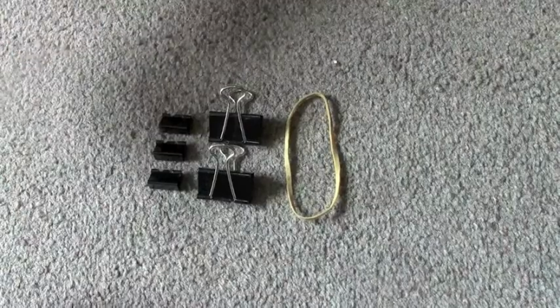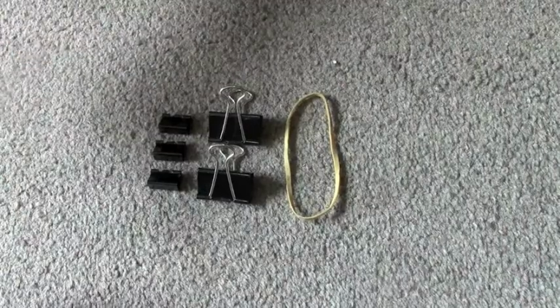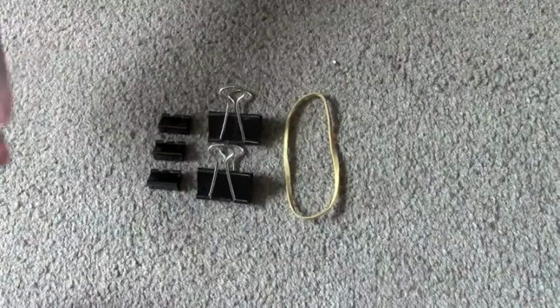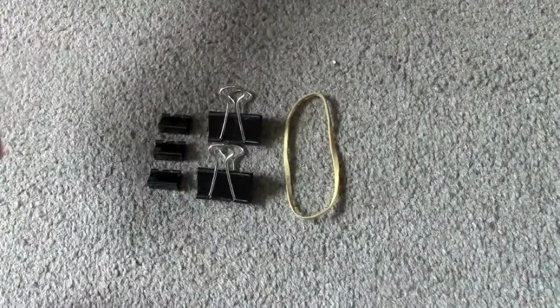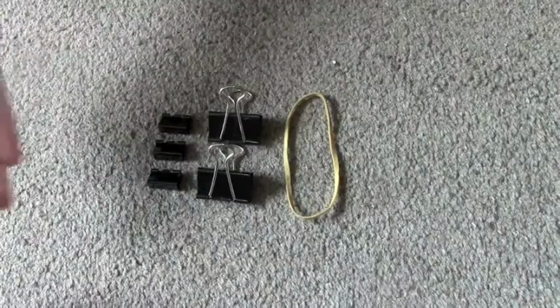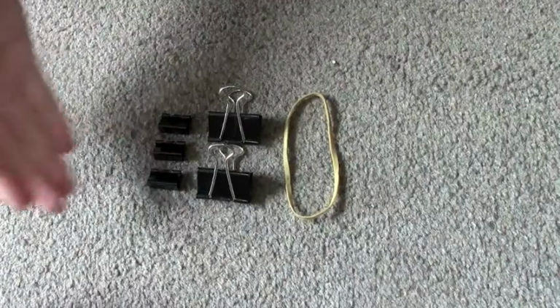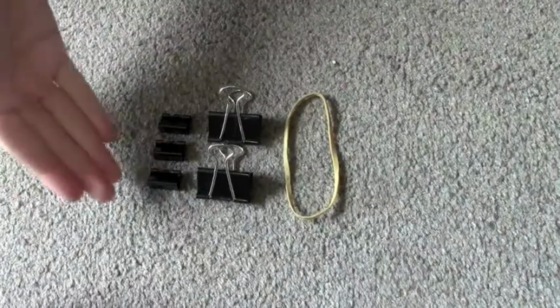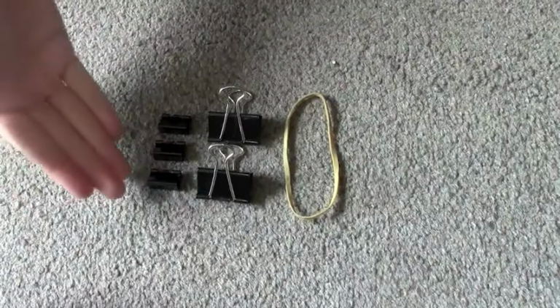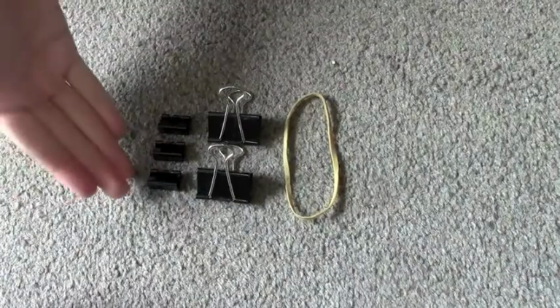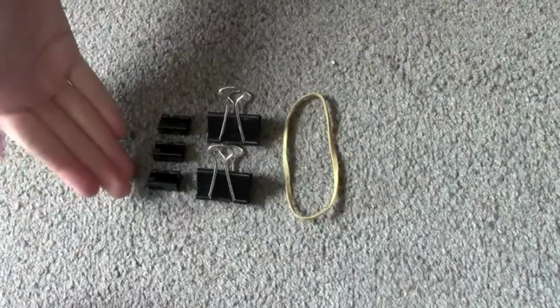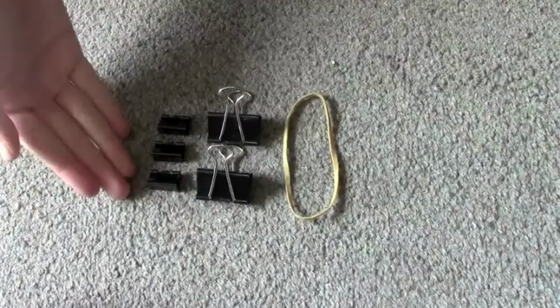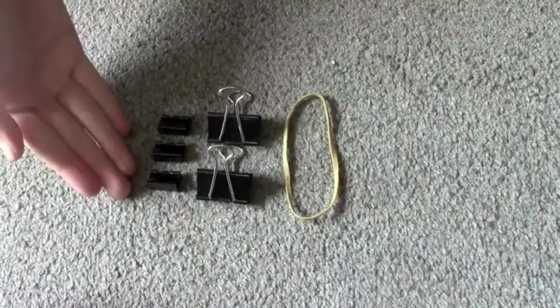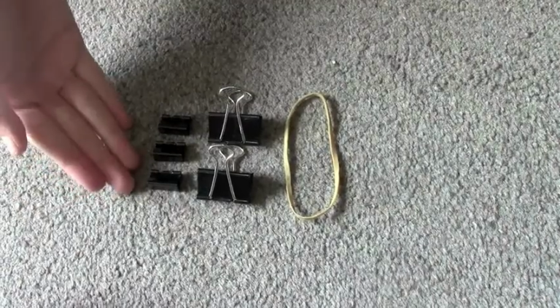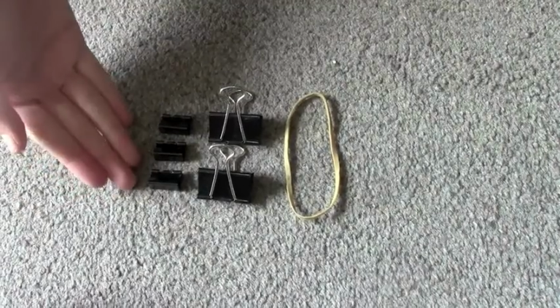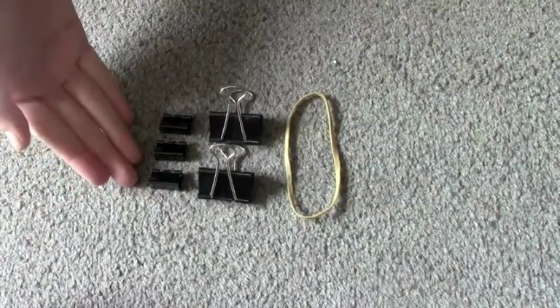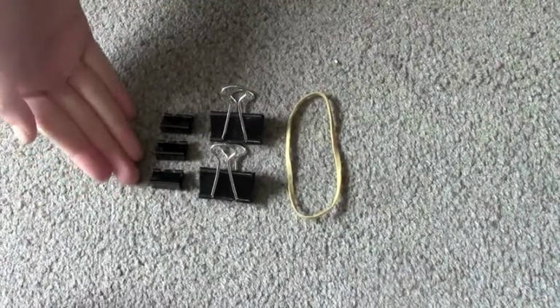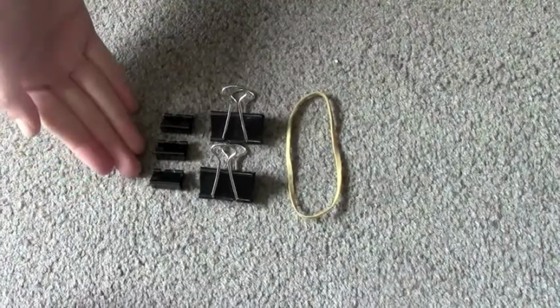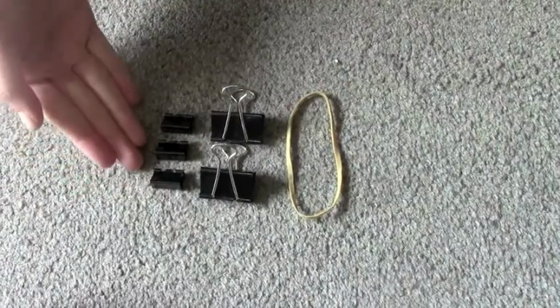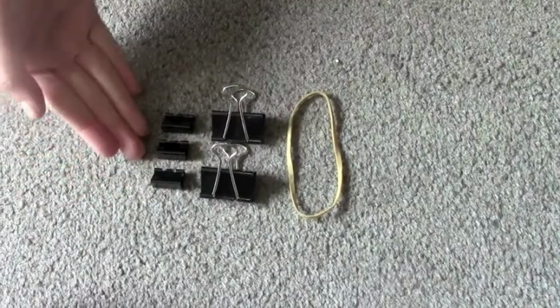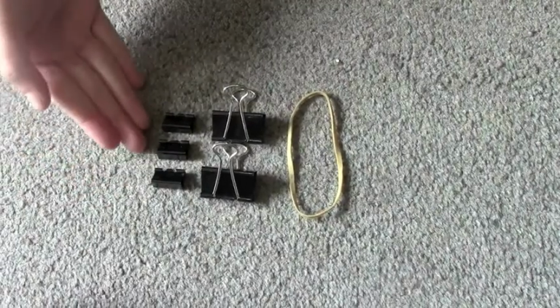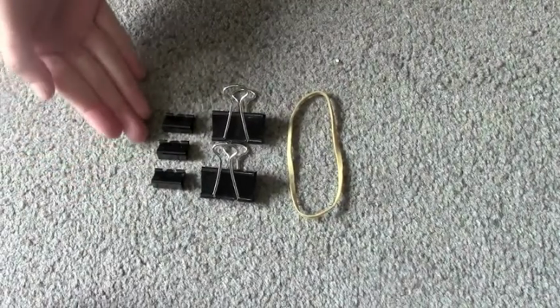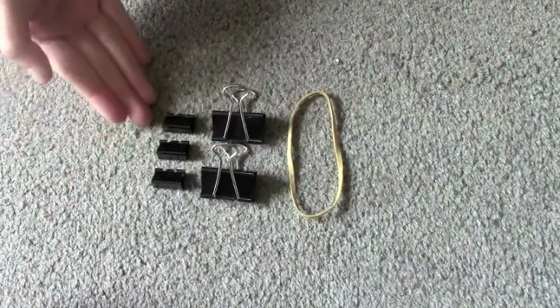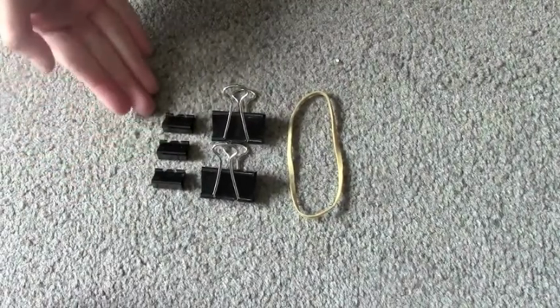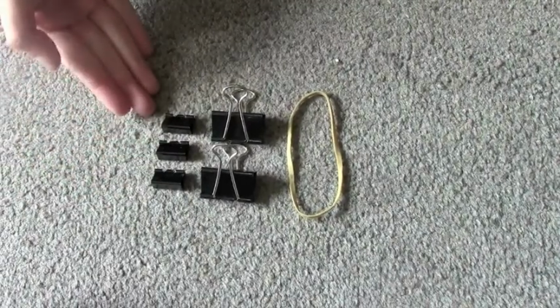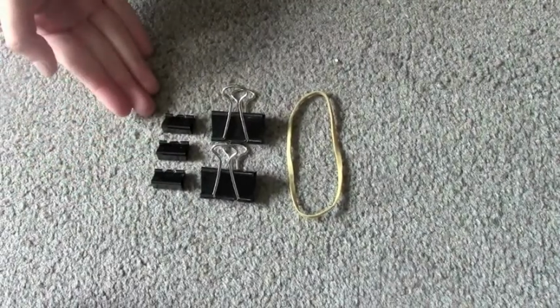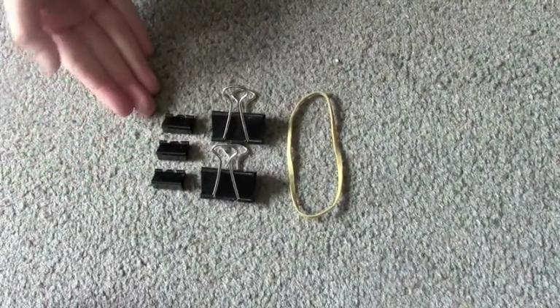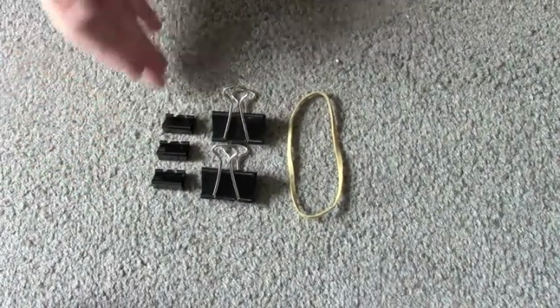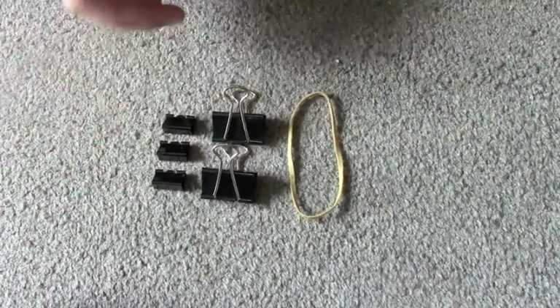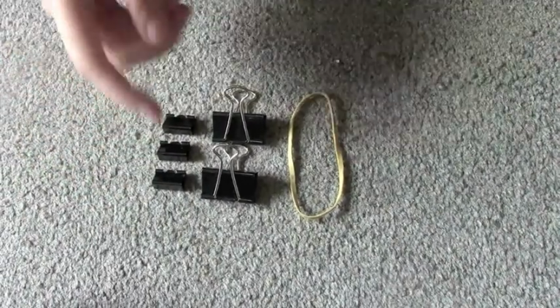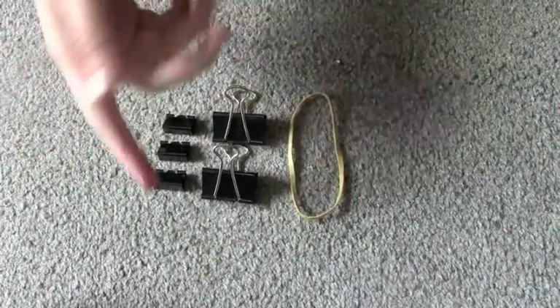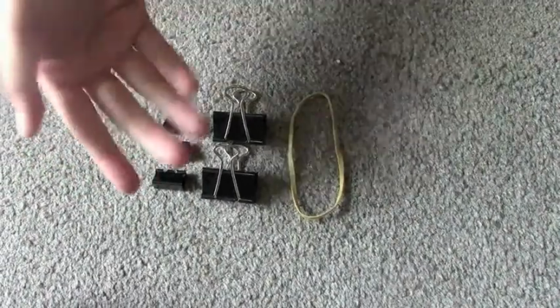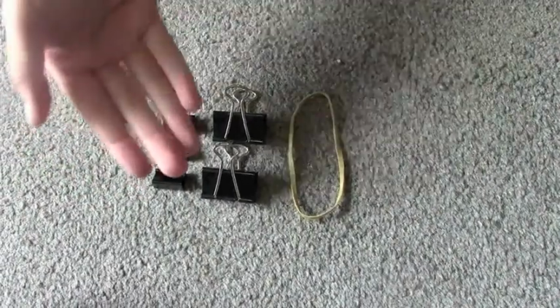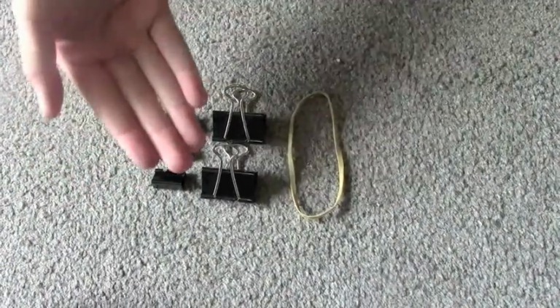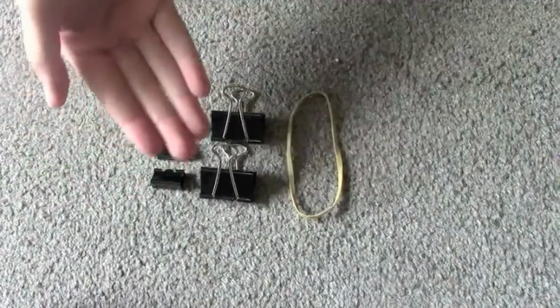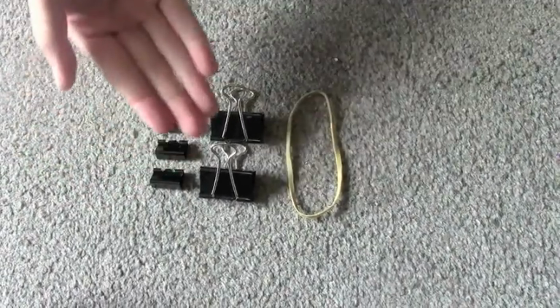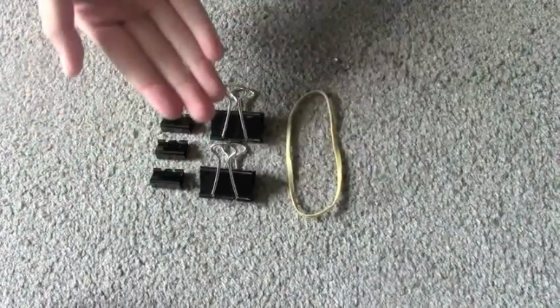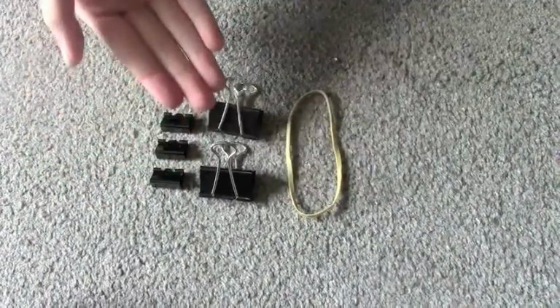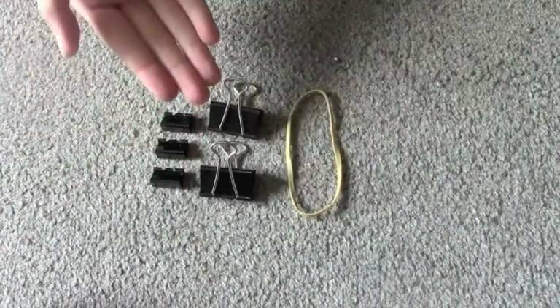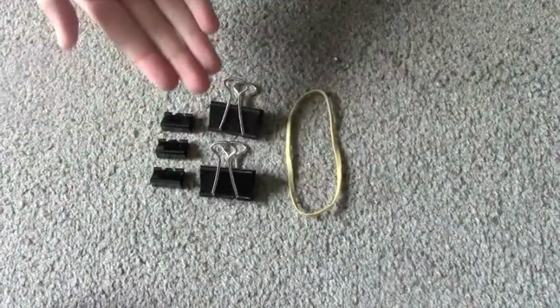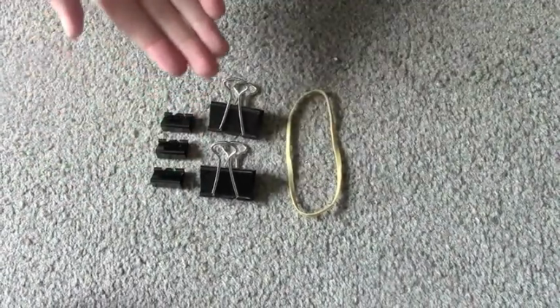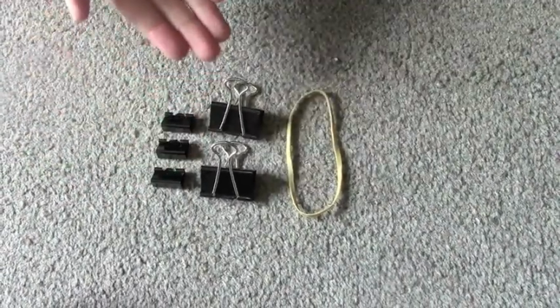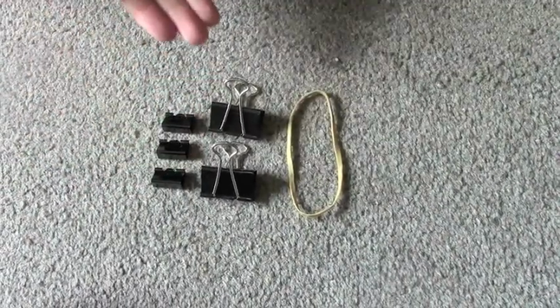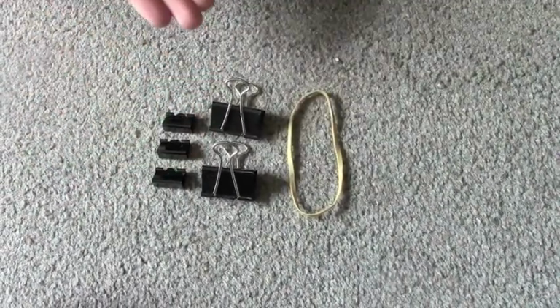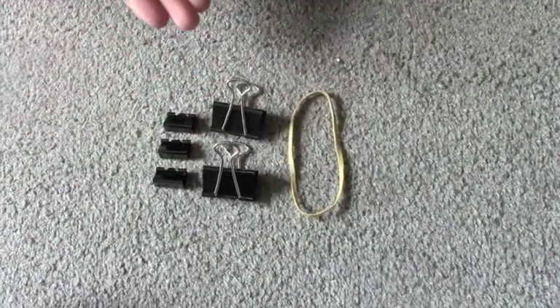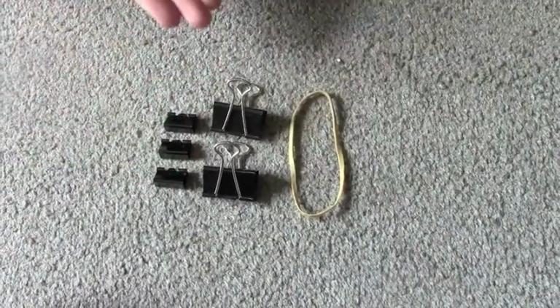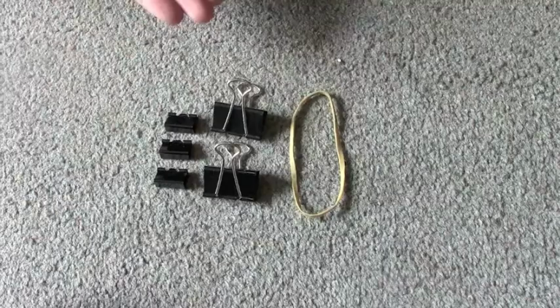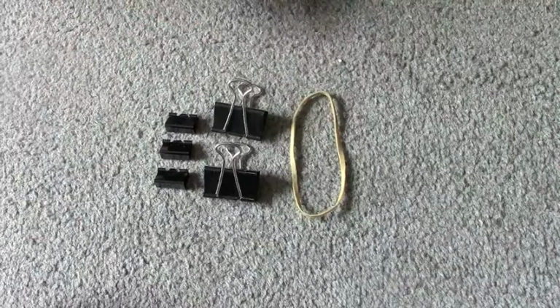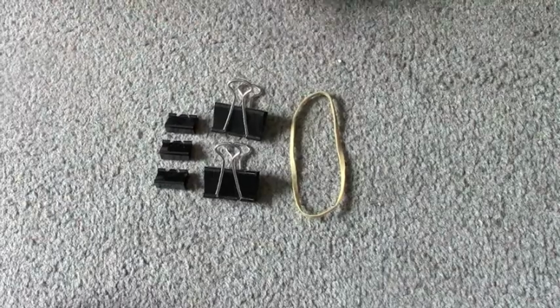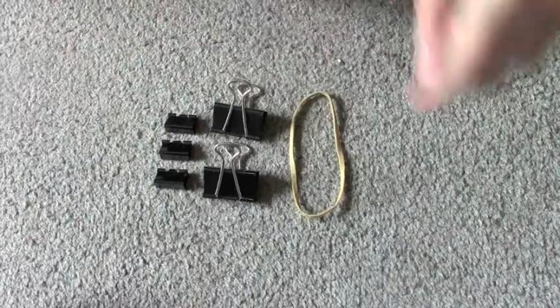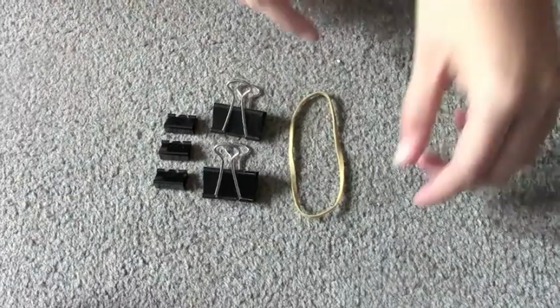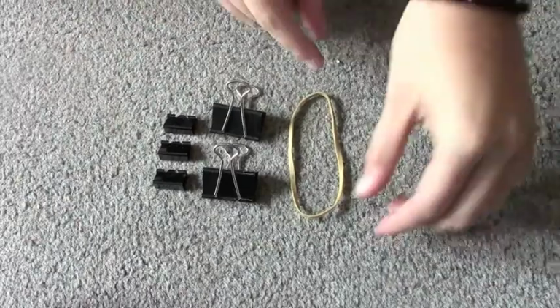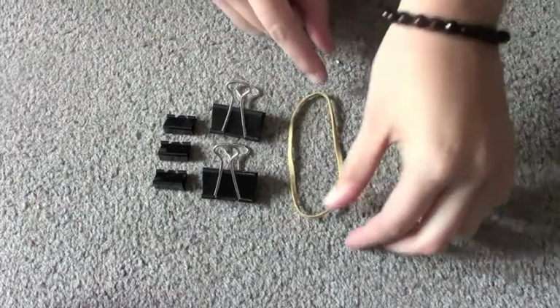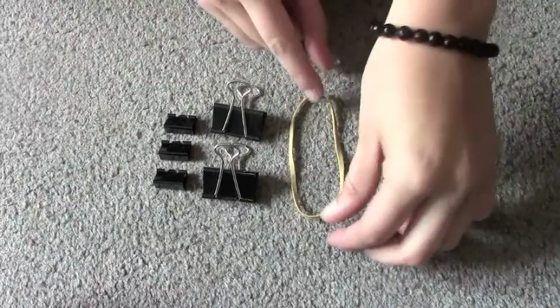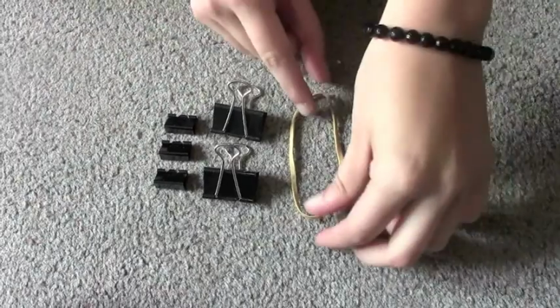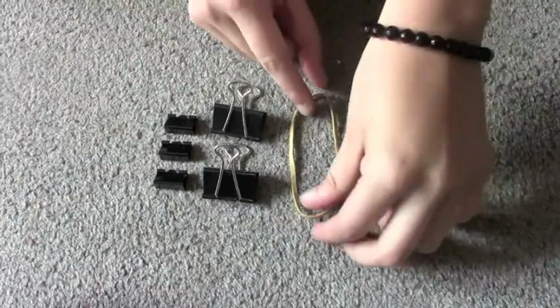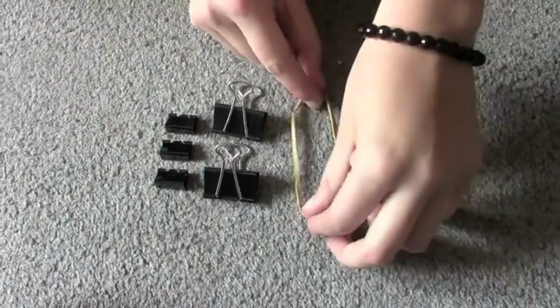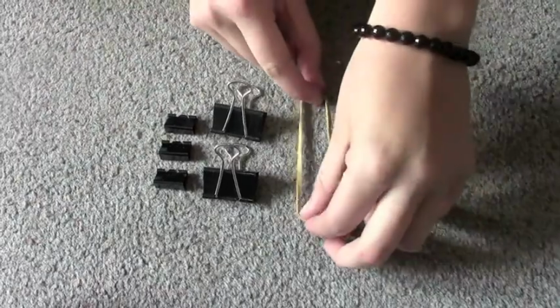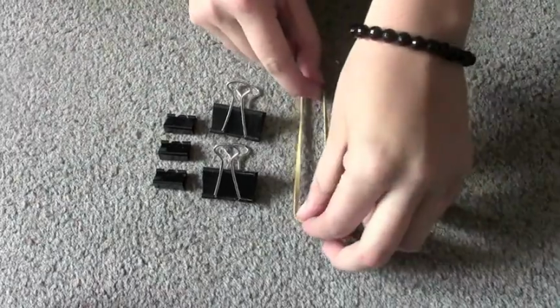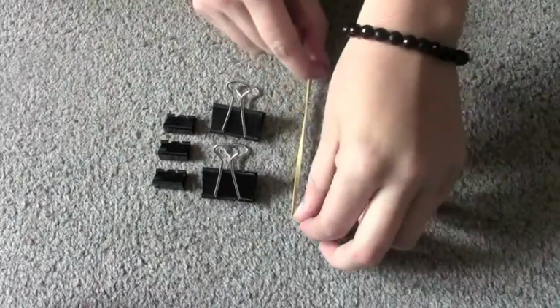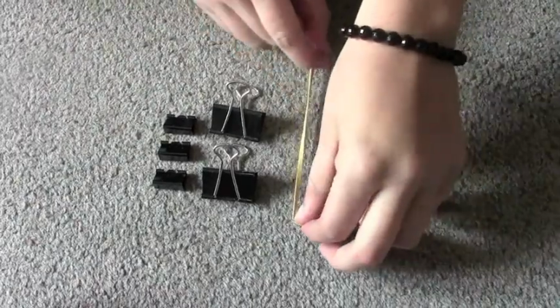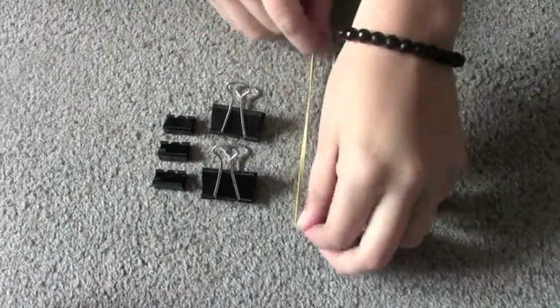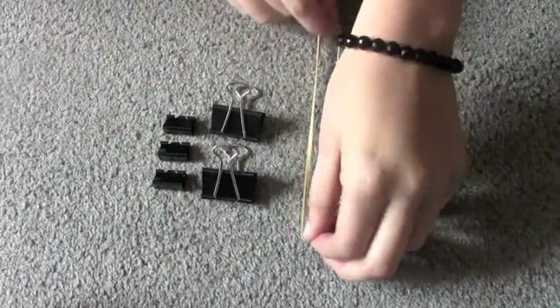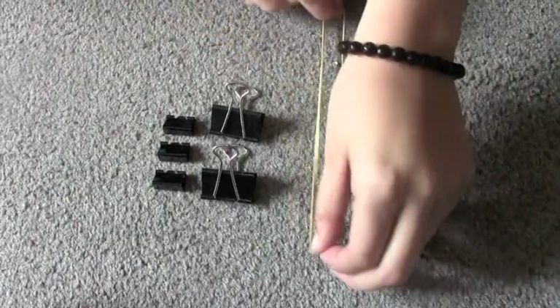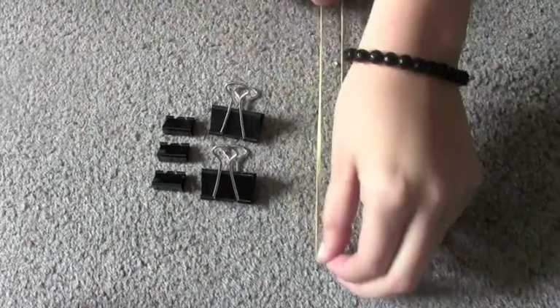First, you'll need three little binder clips, two big binder clips, and one rubber band.